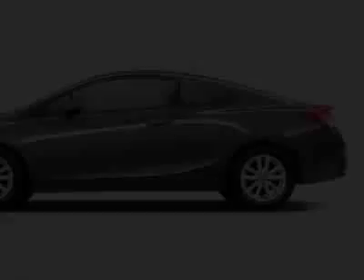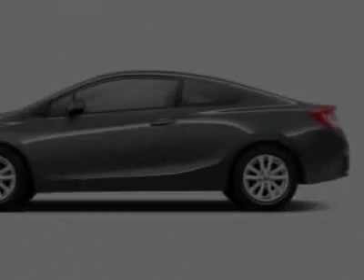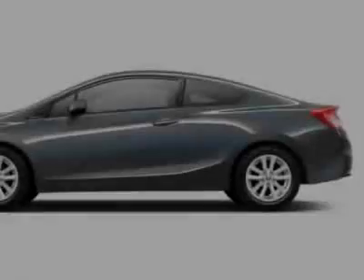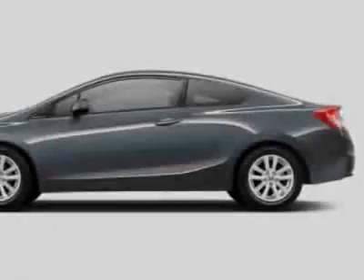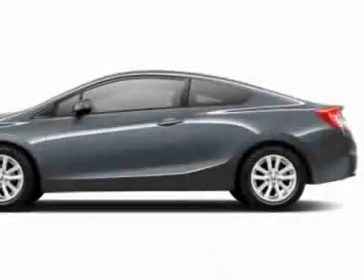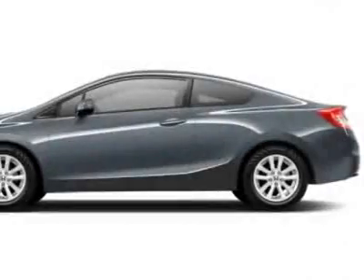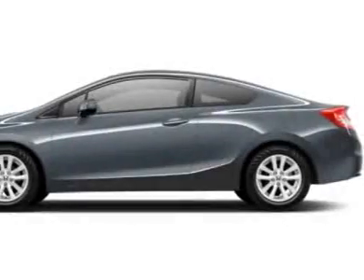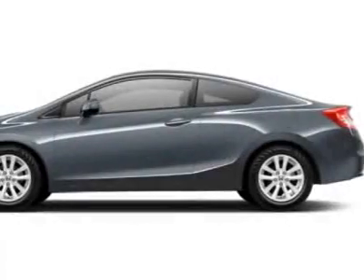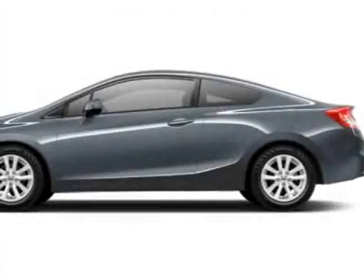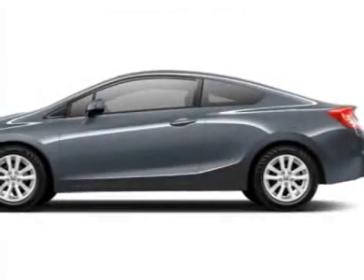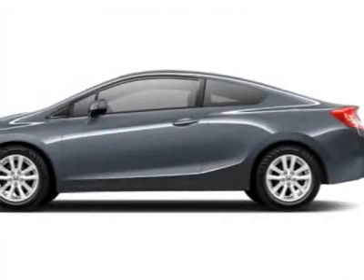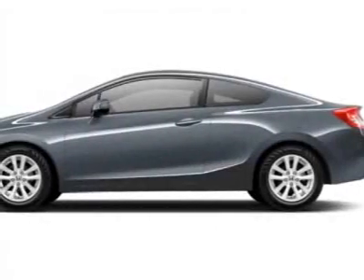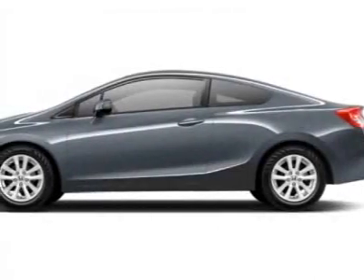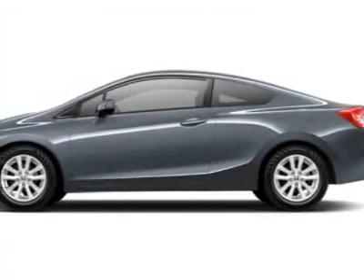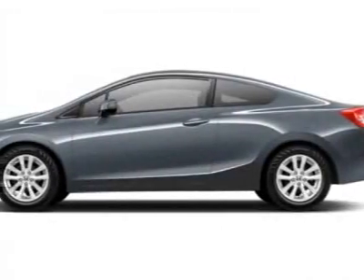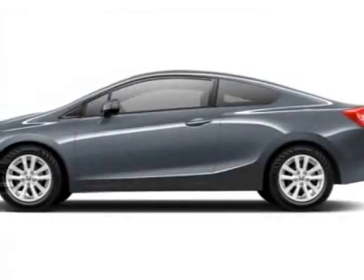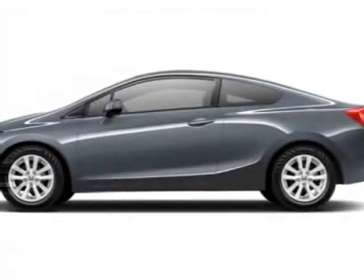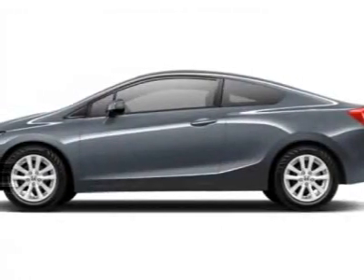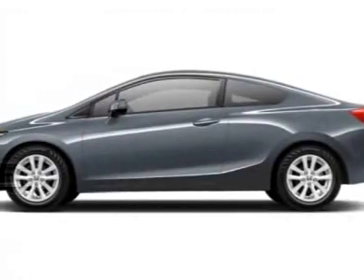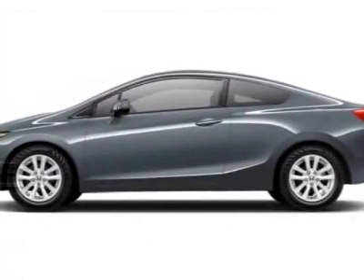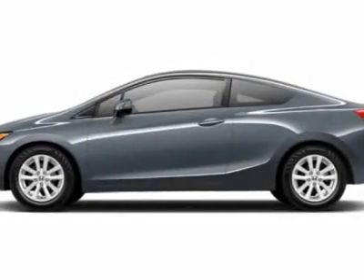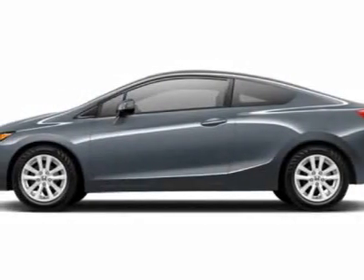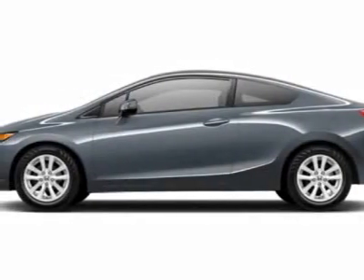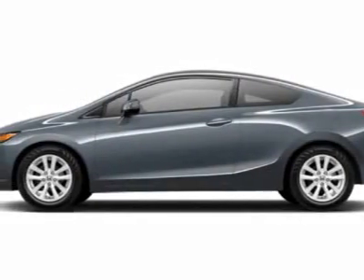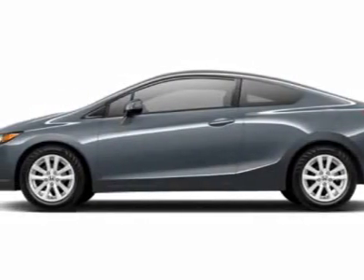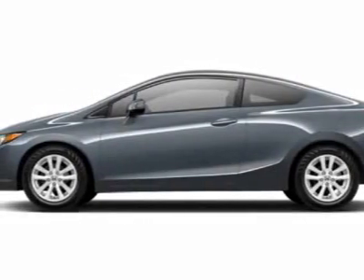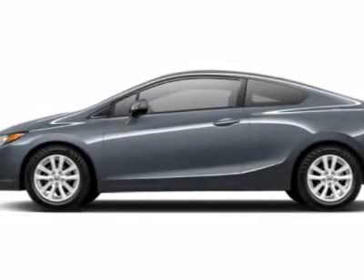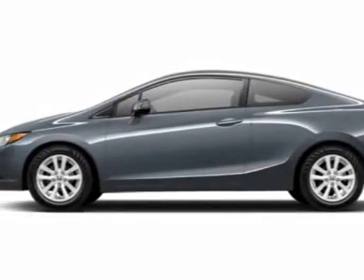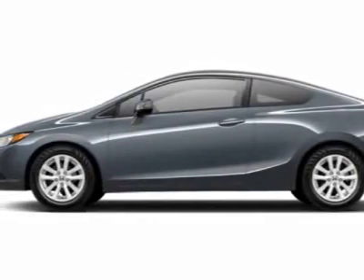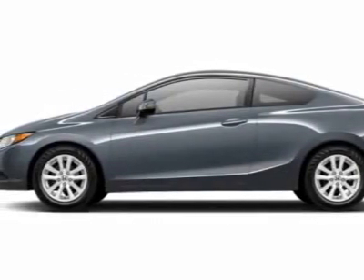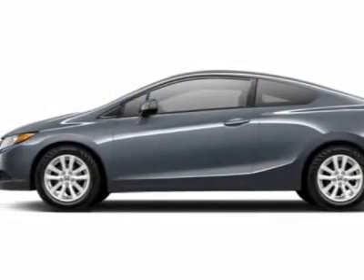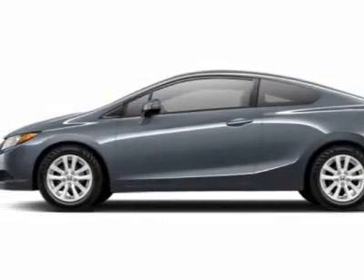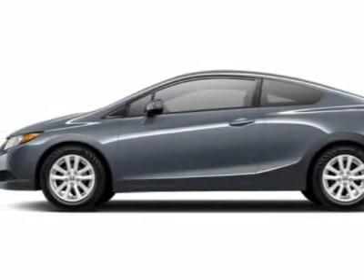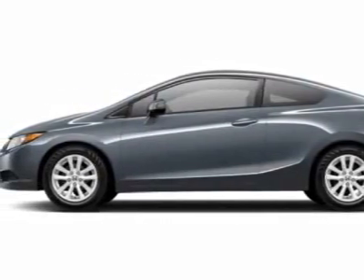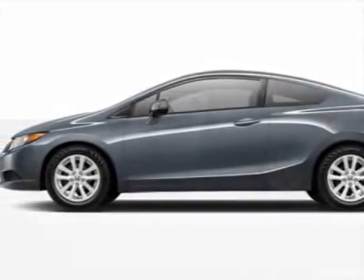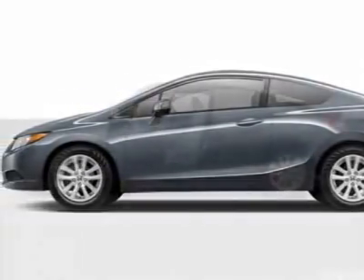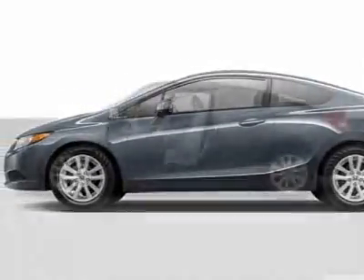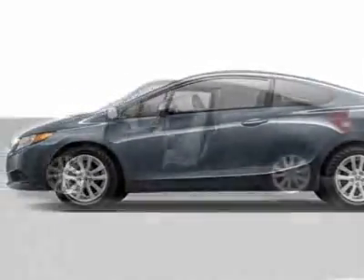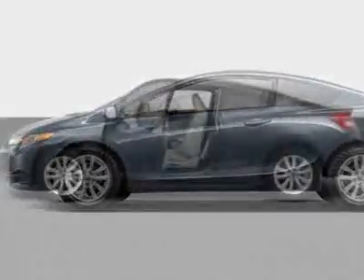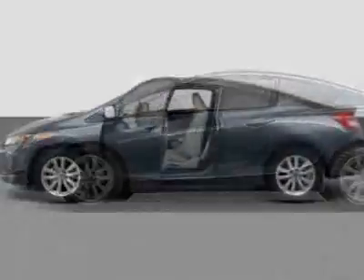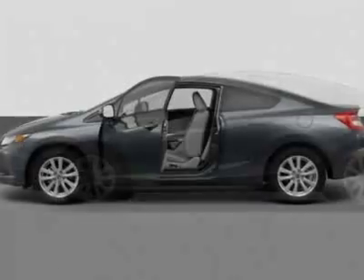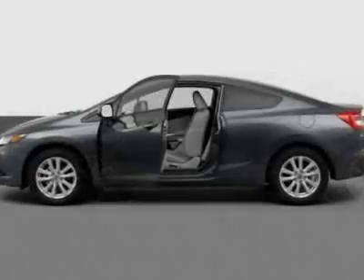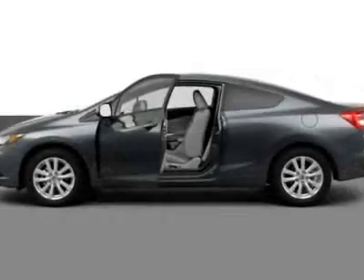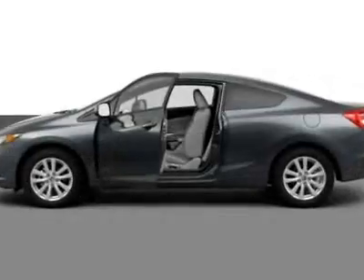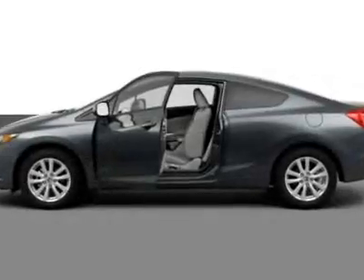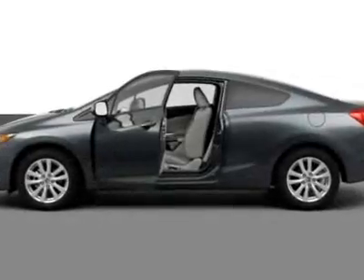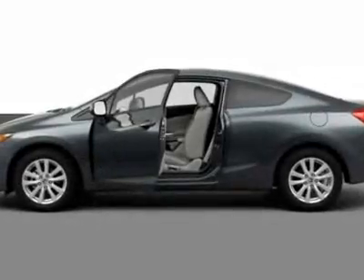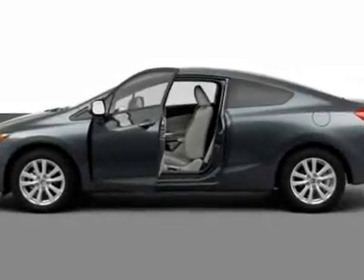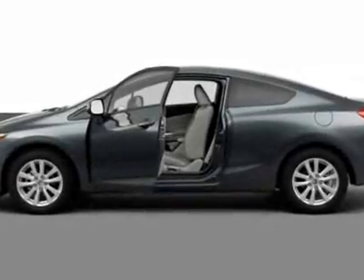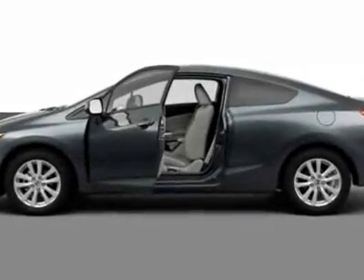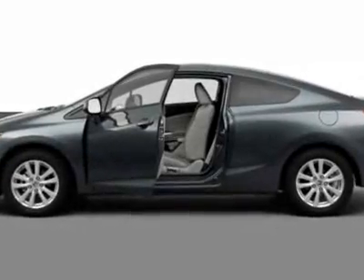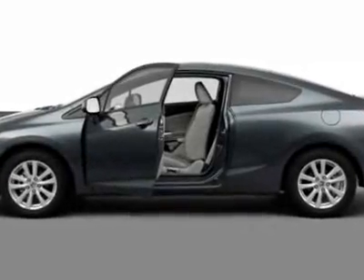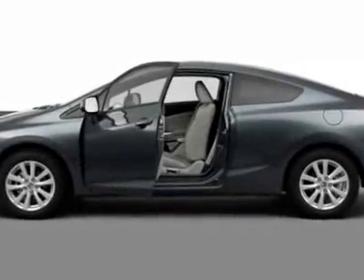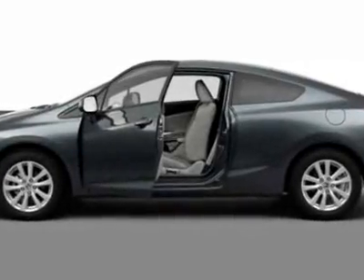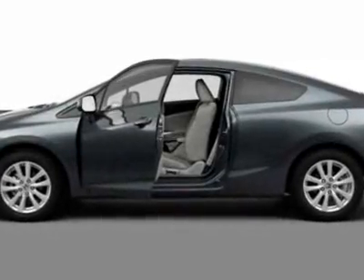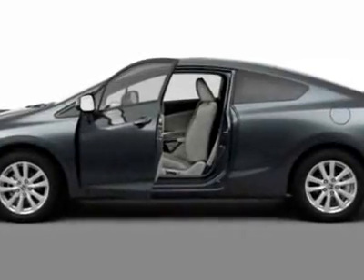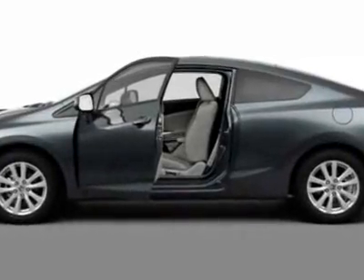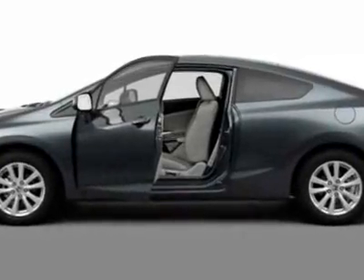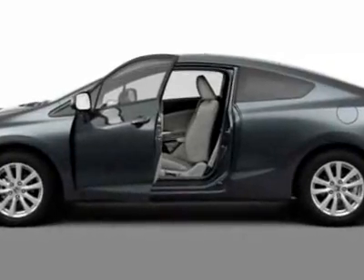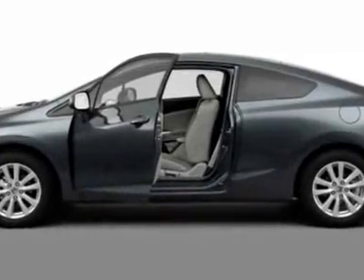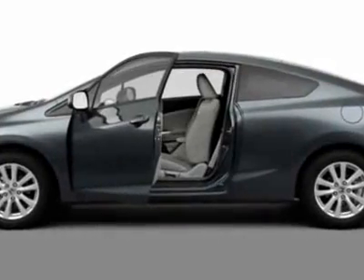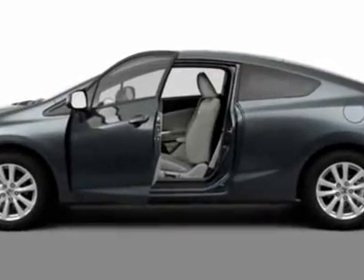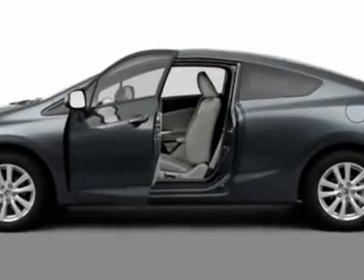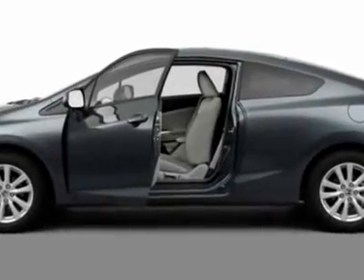Check out this new 2012 Honda Civic Coupe. For your protection, this vehicle has a full factory warranty.